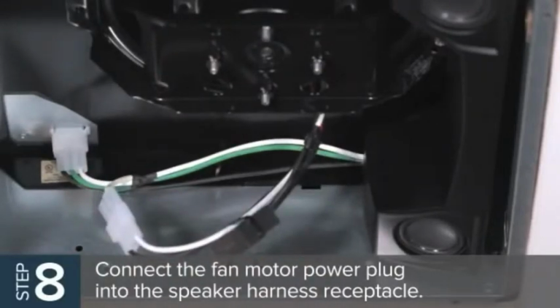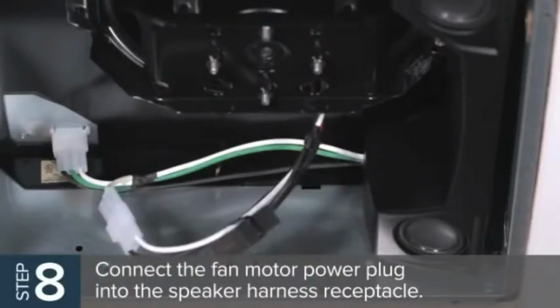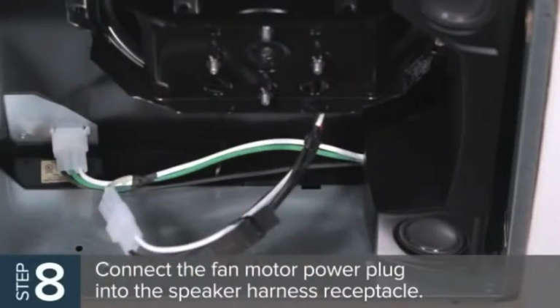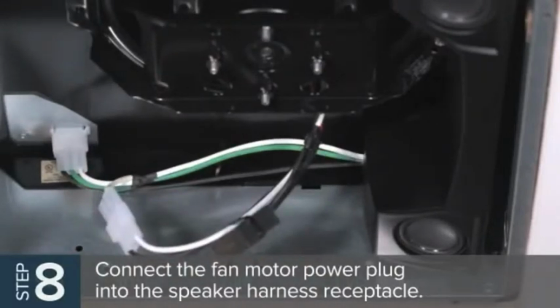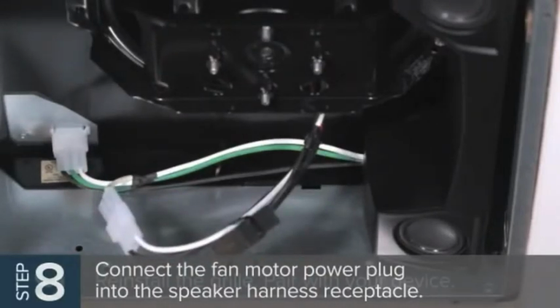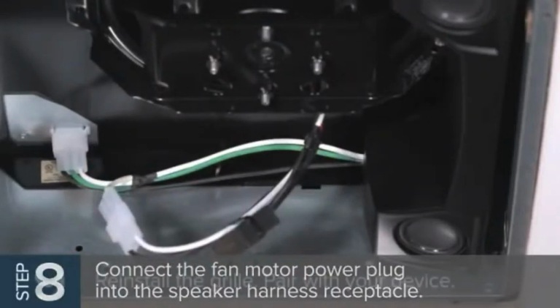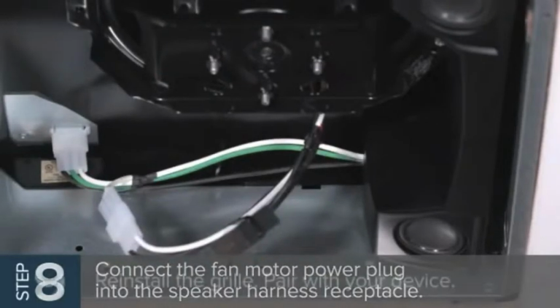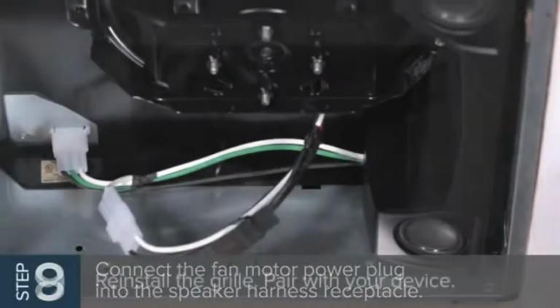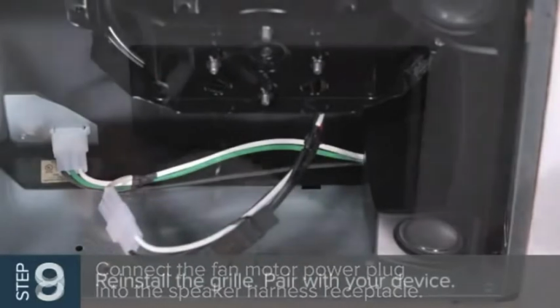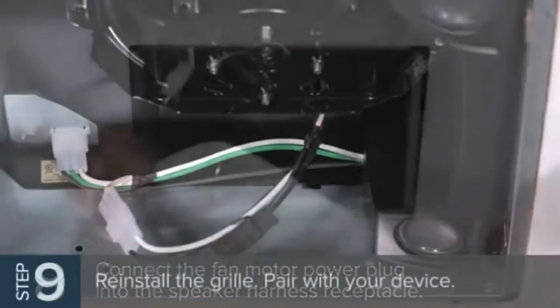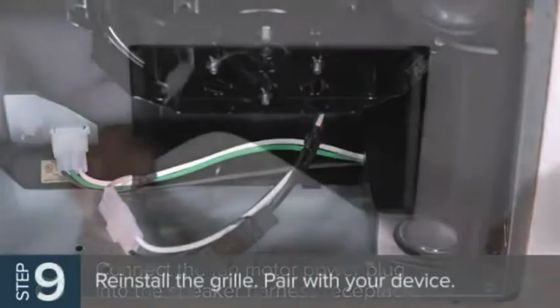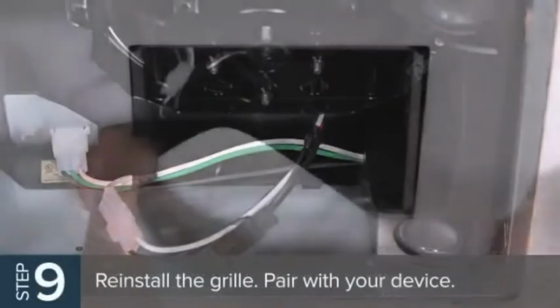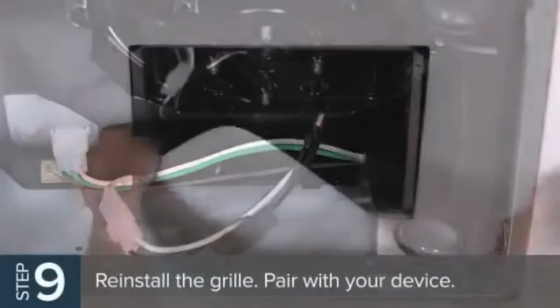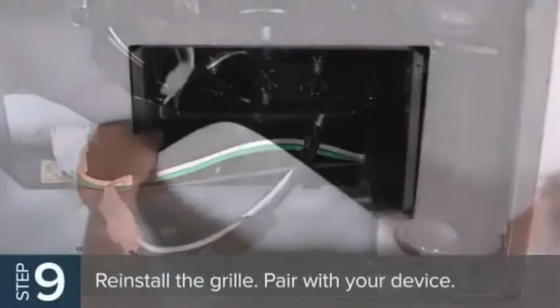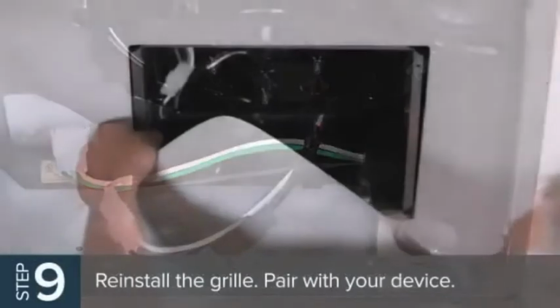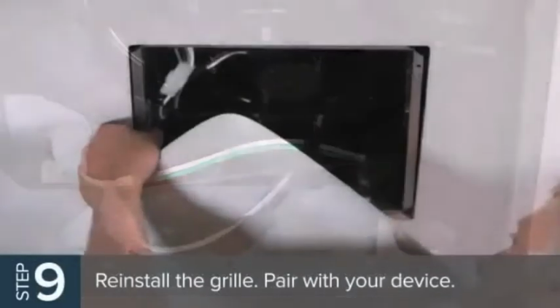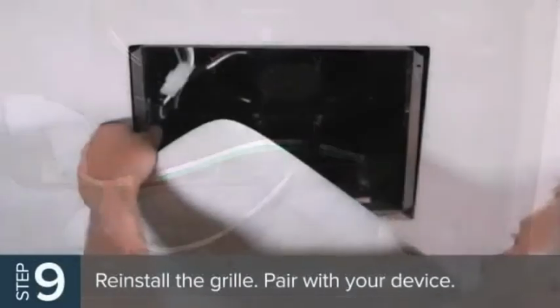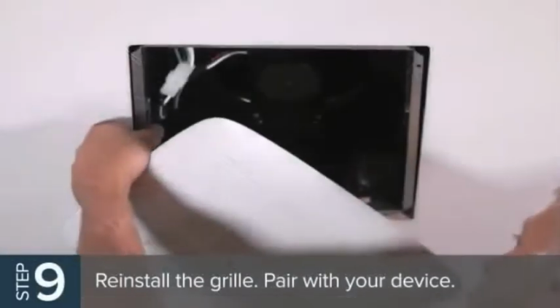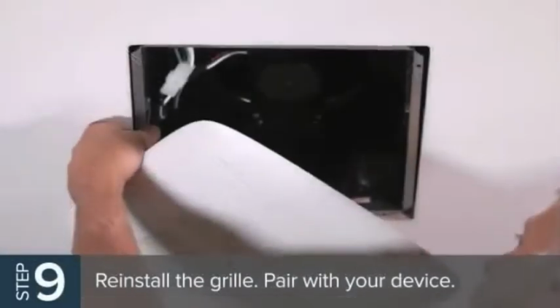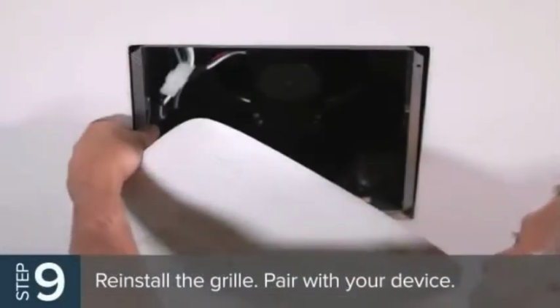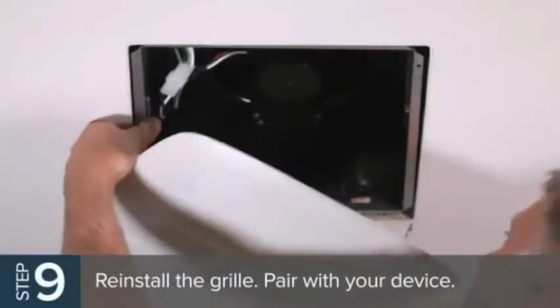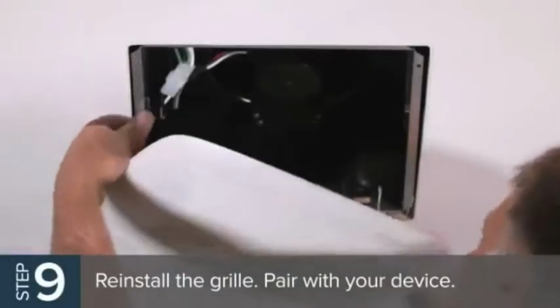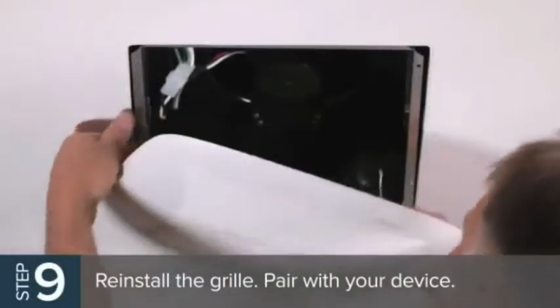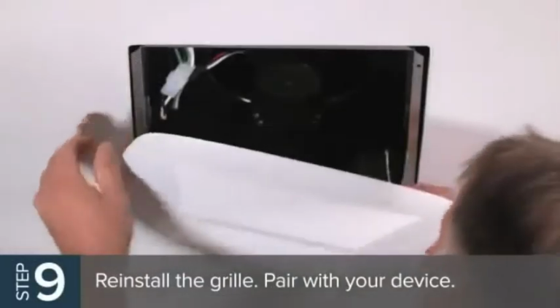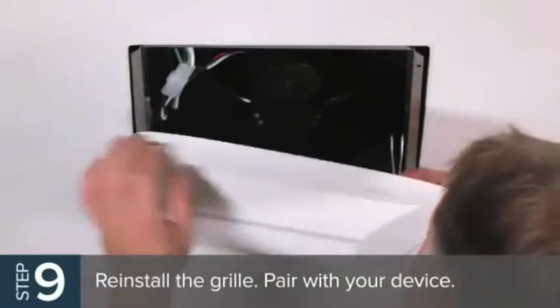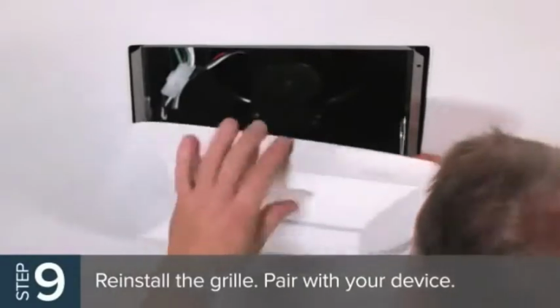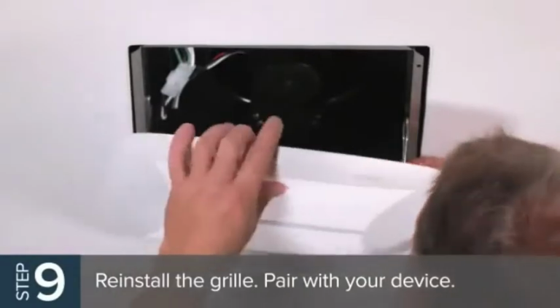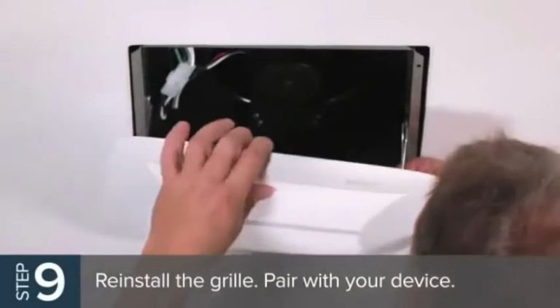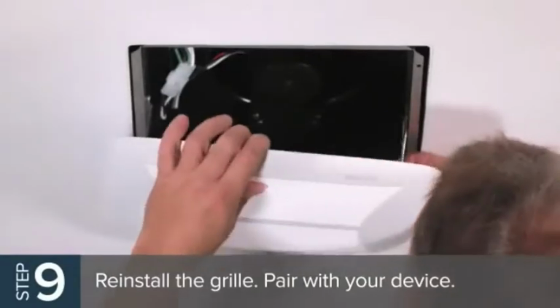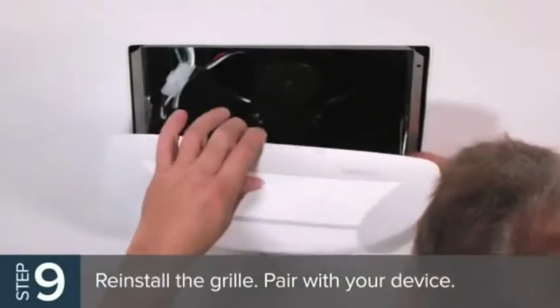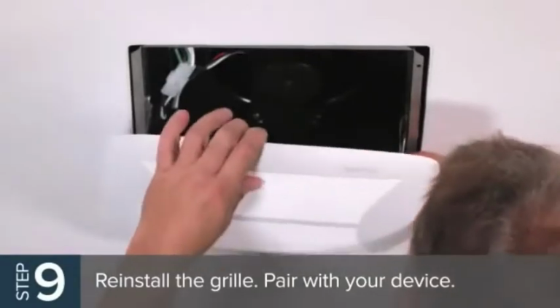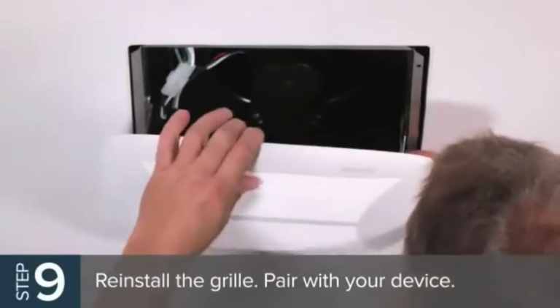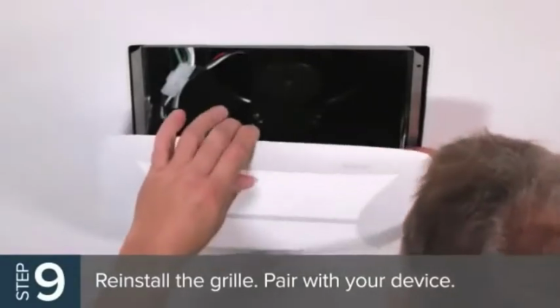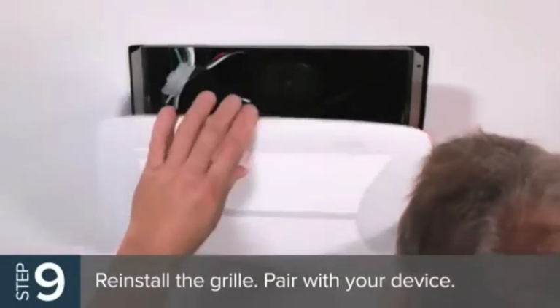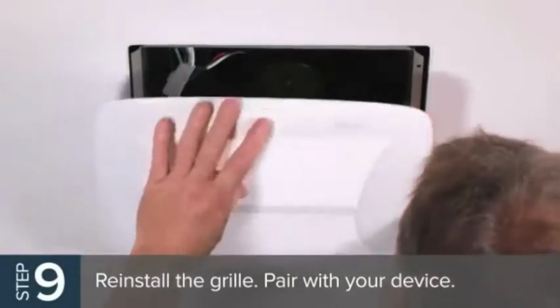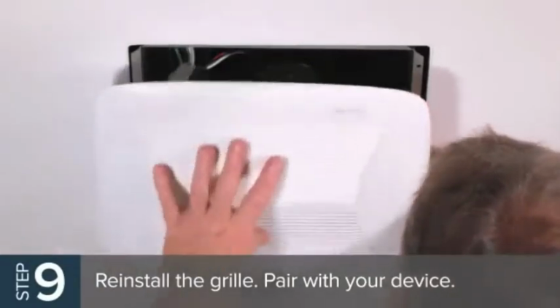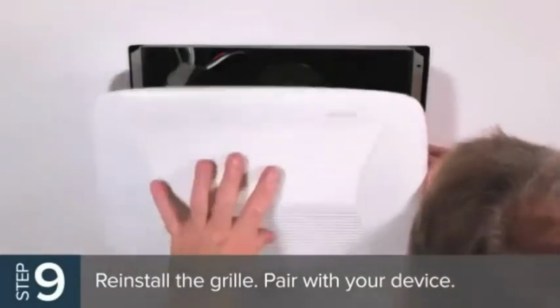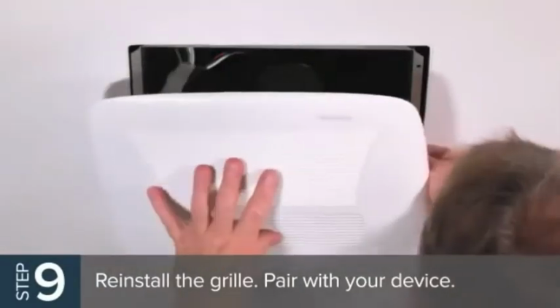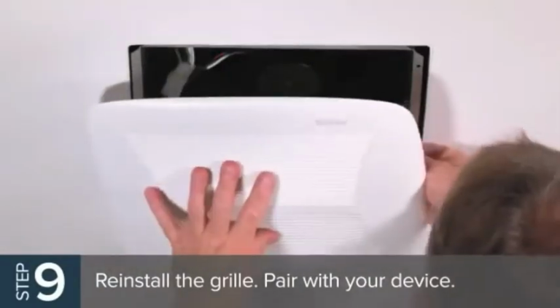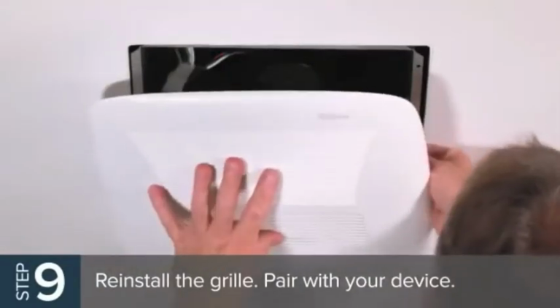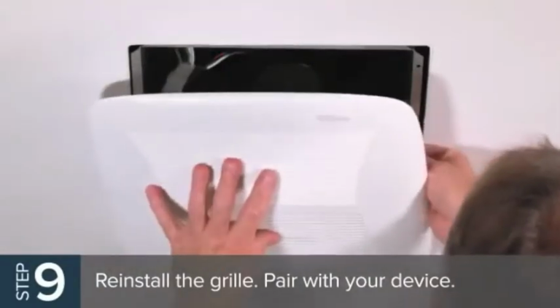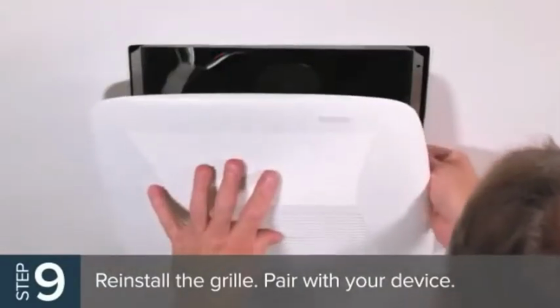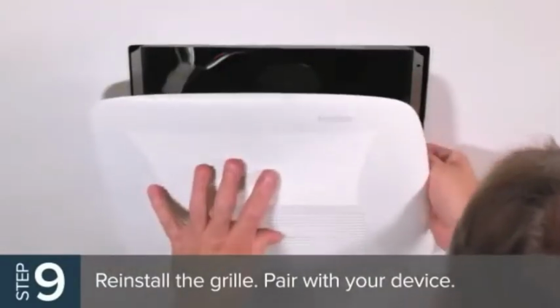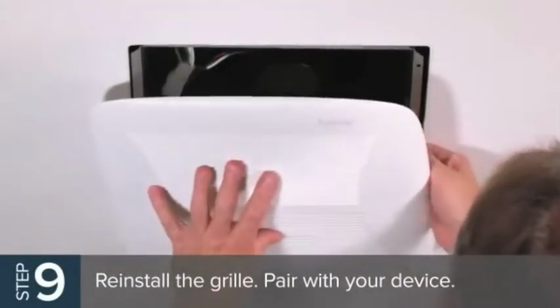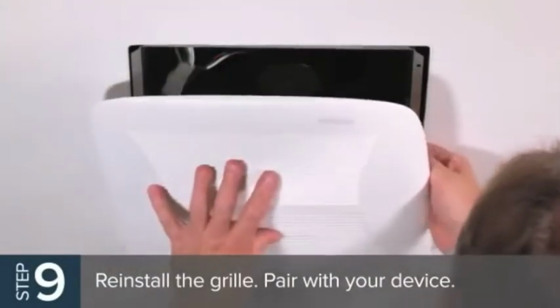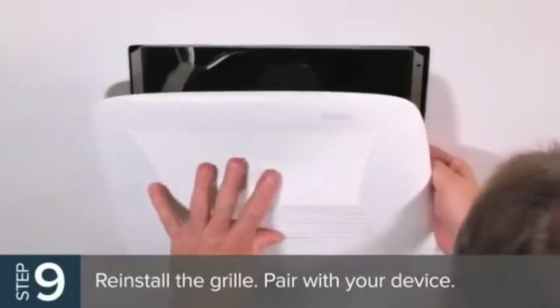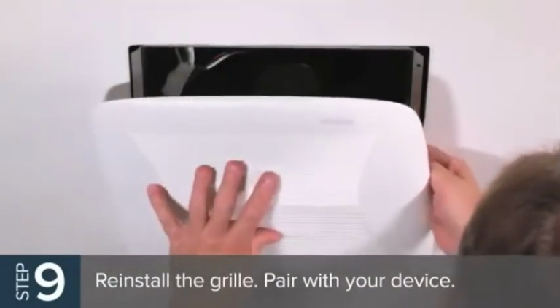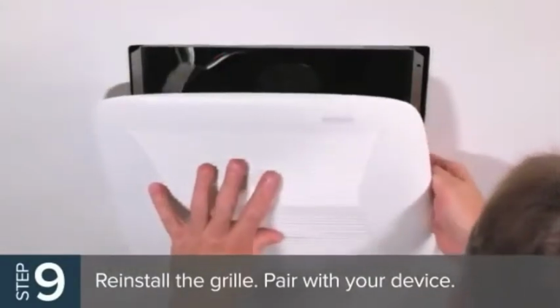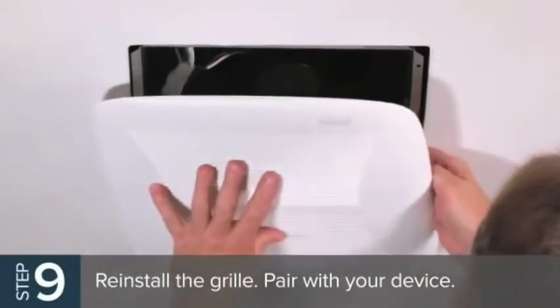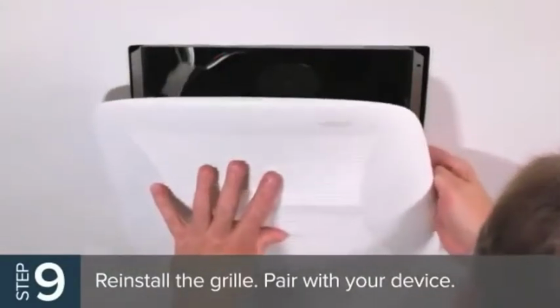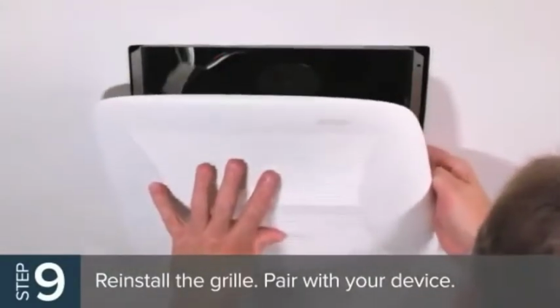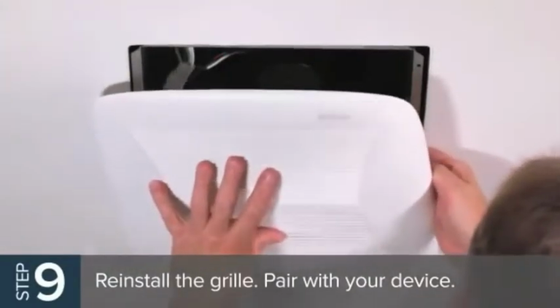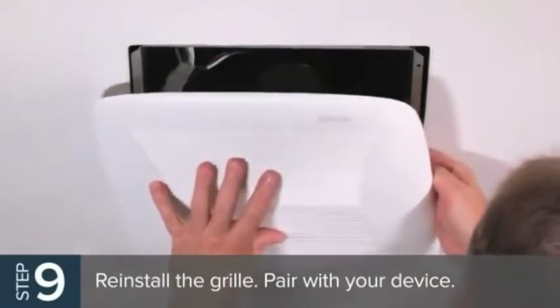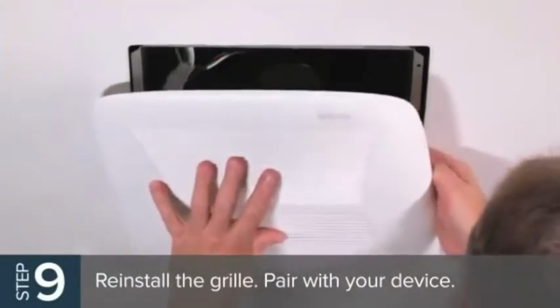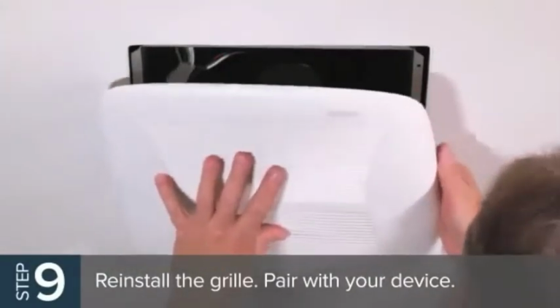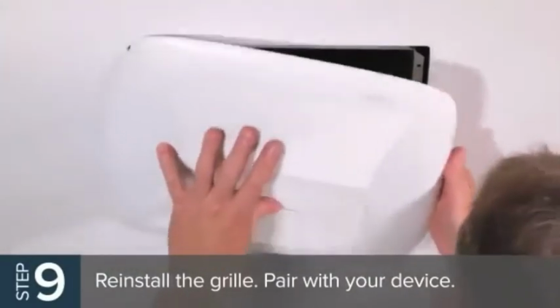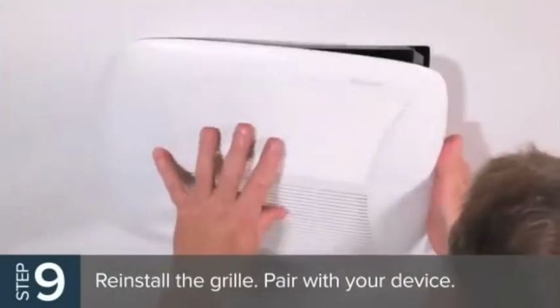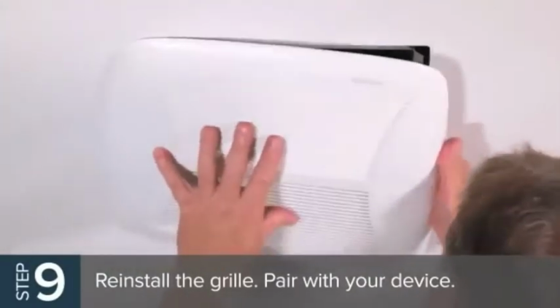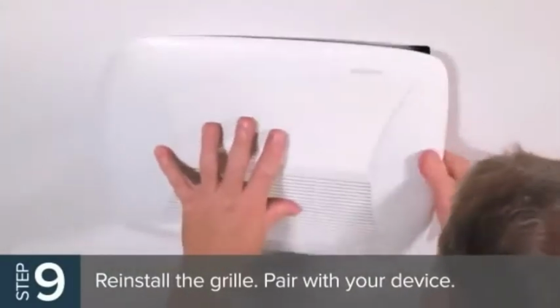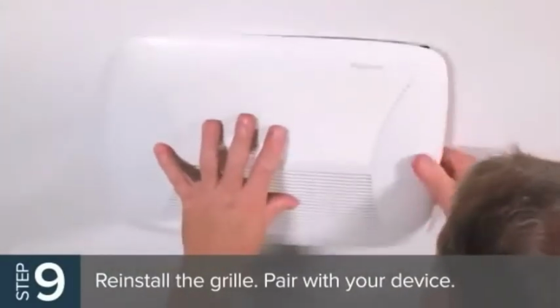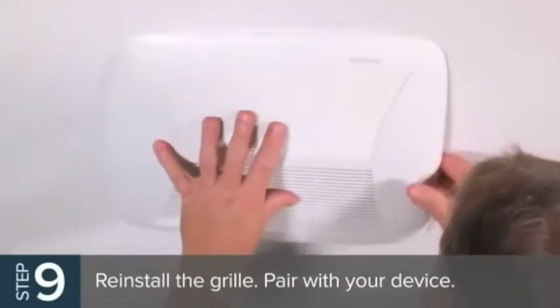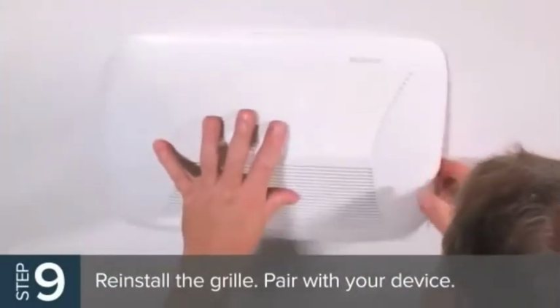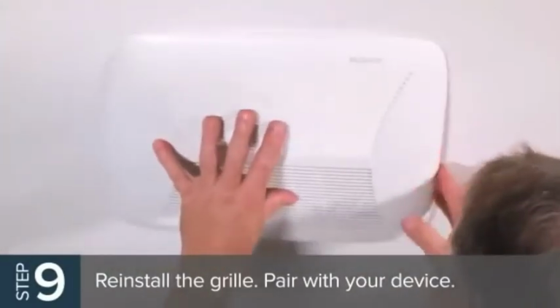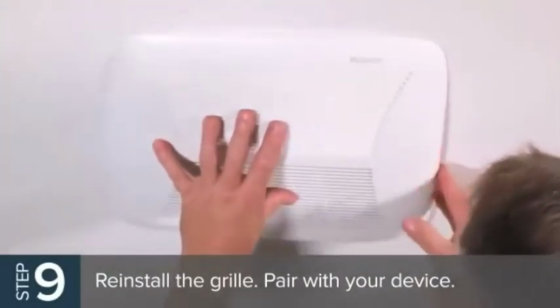Reinstall the grille and you're ready to pair your Brone Newtone speaker with your smartphone, tablet, or other device.